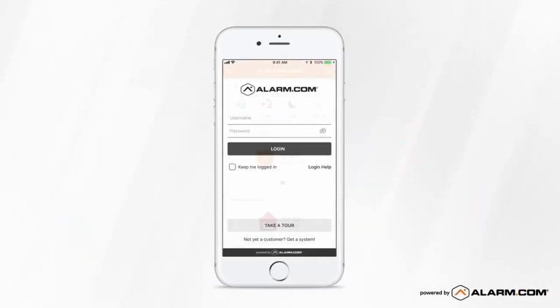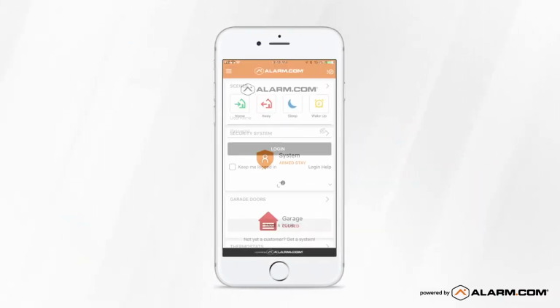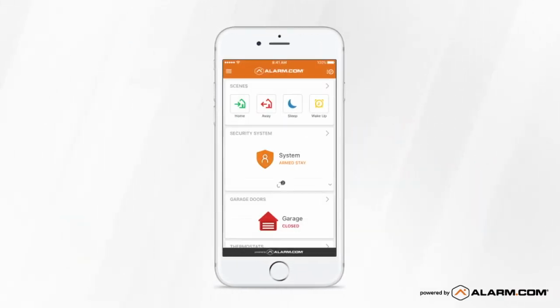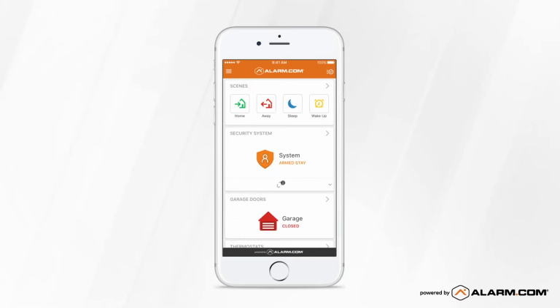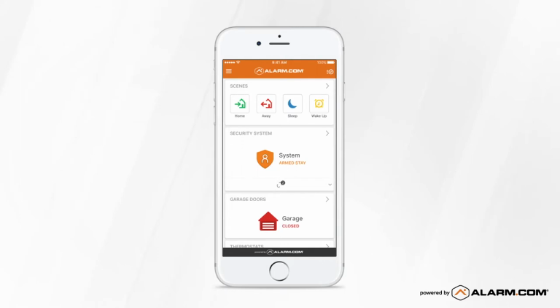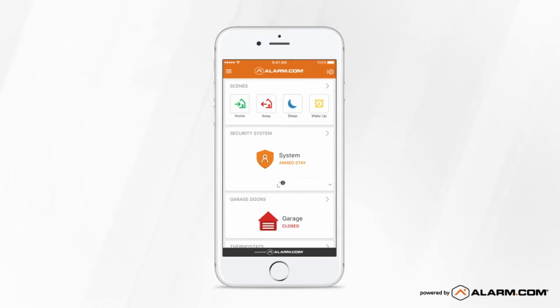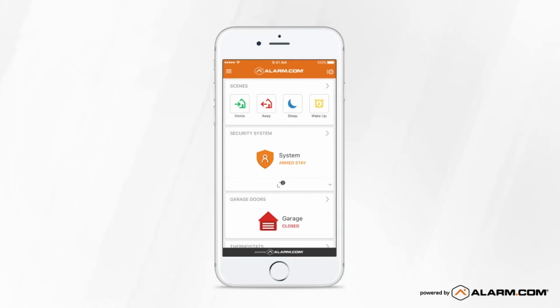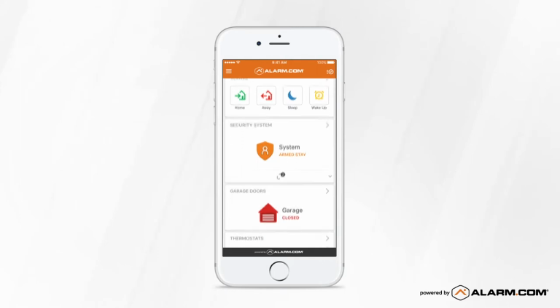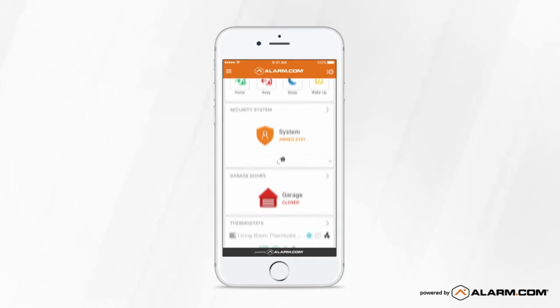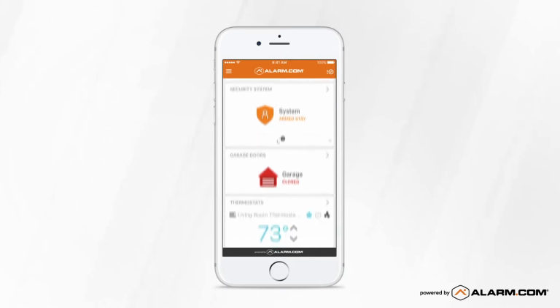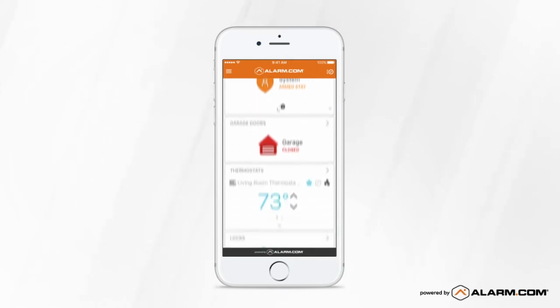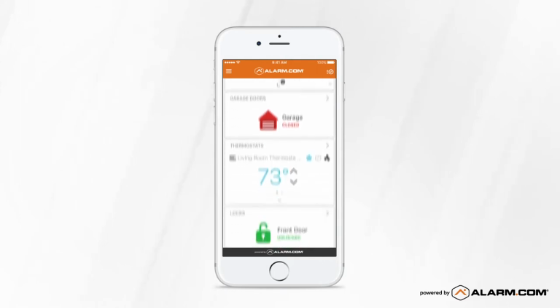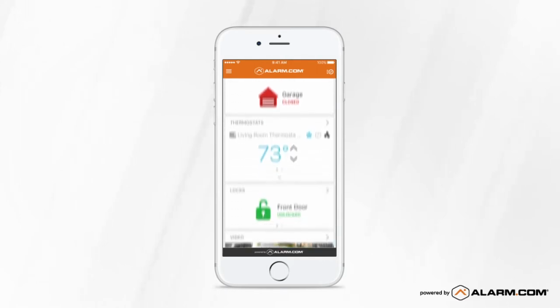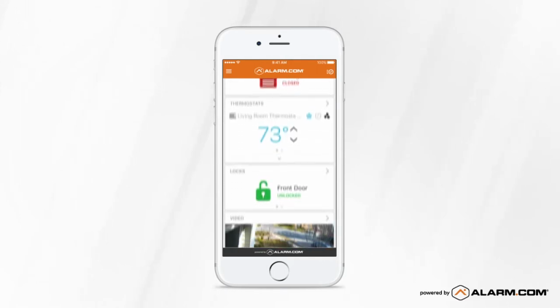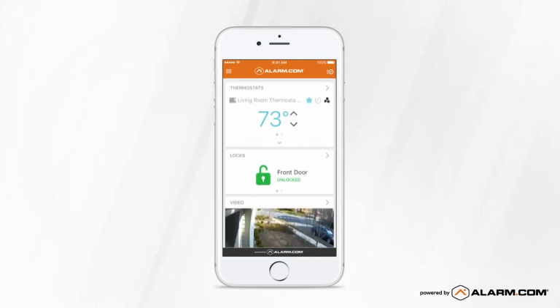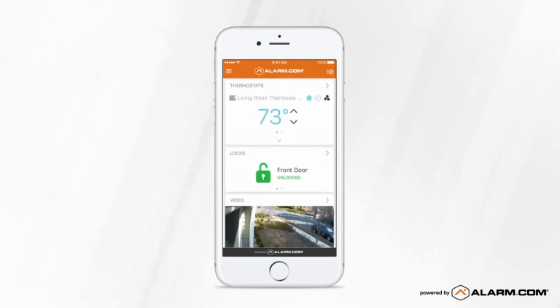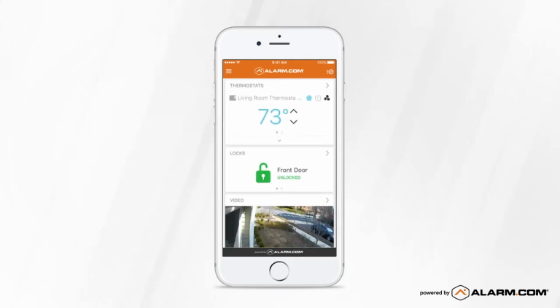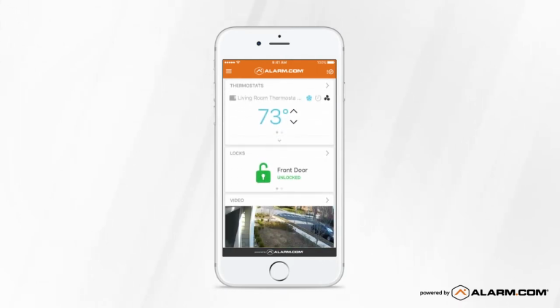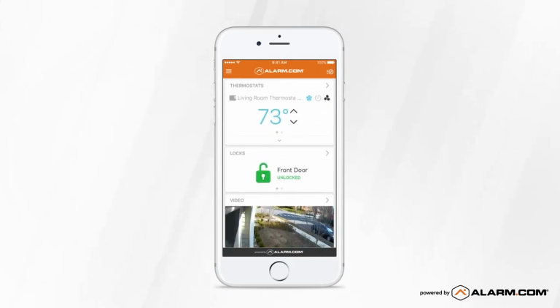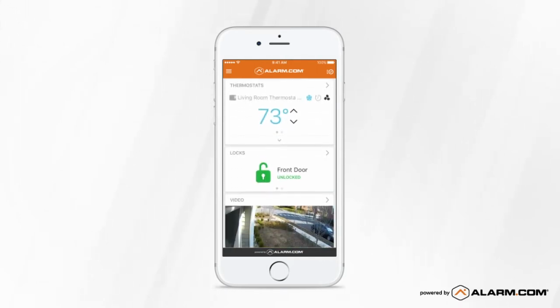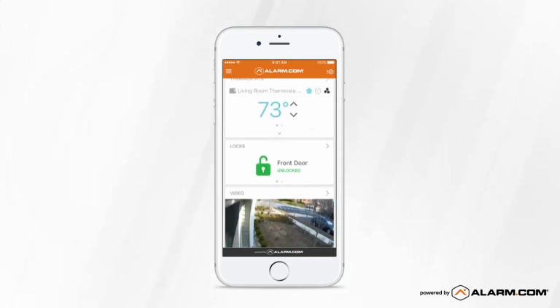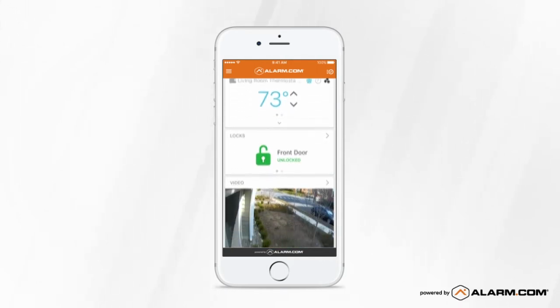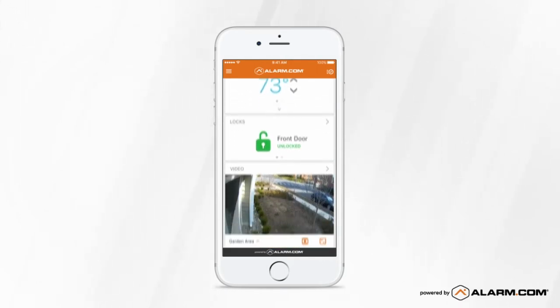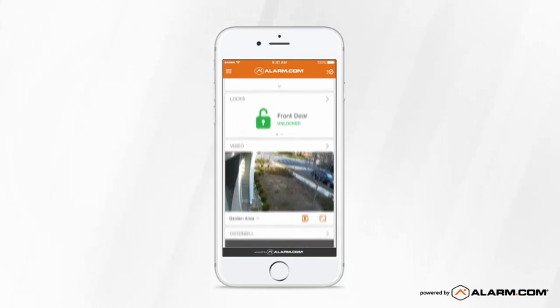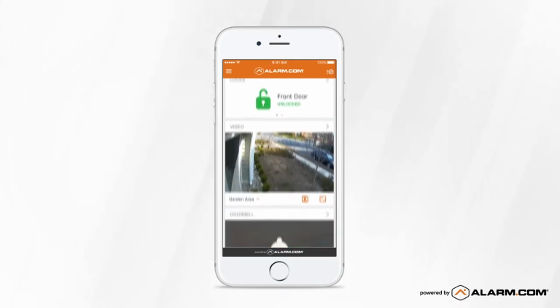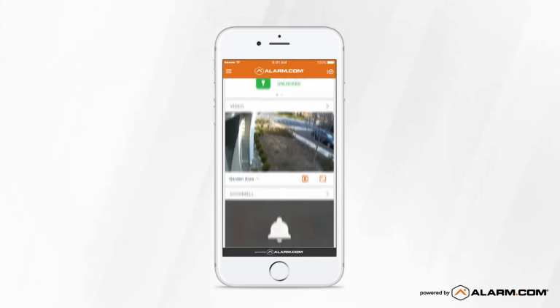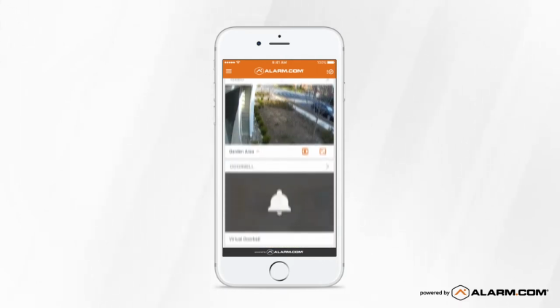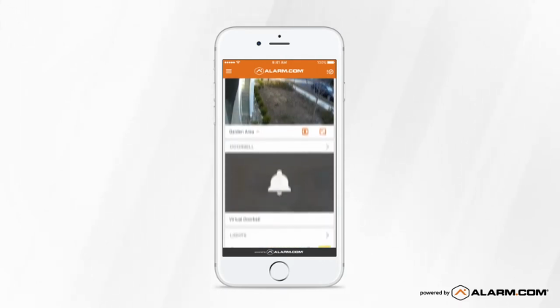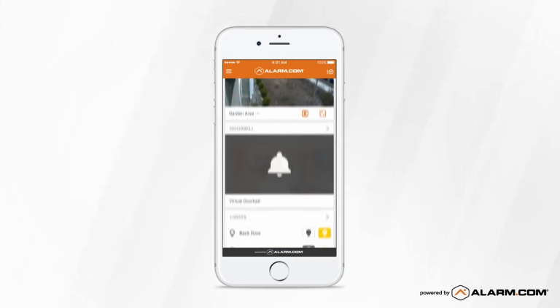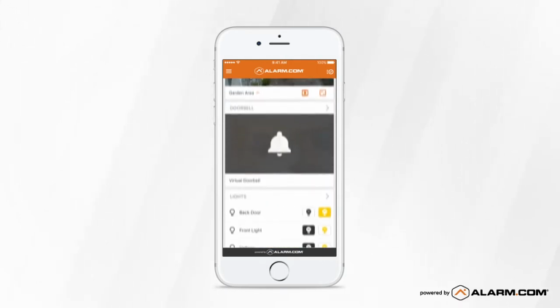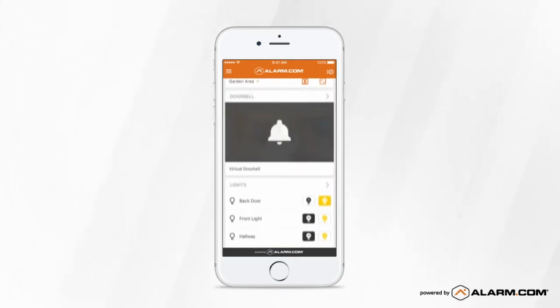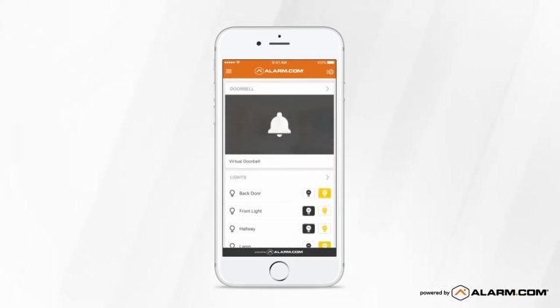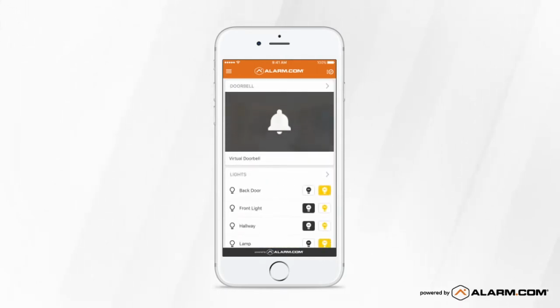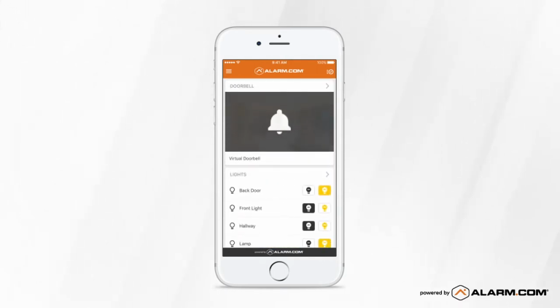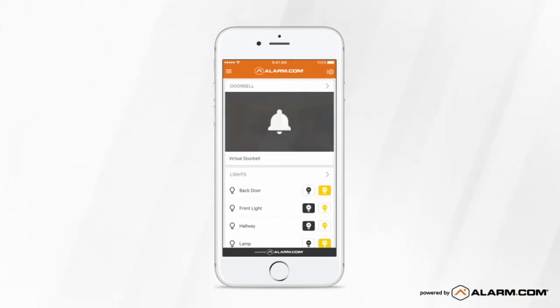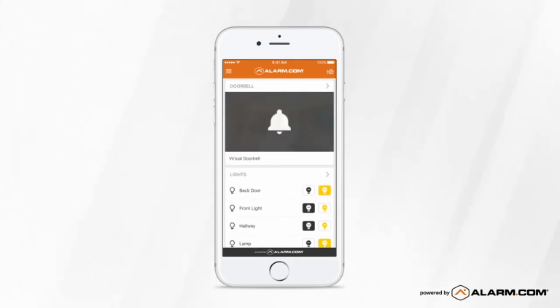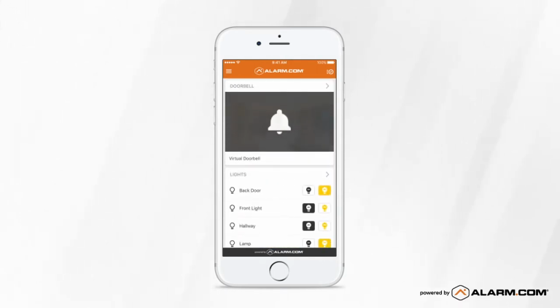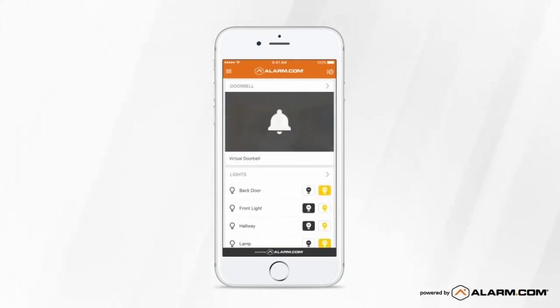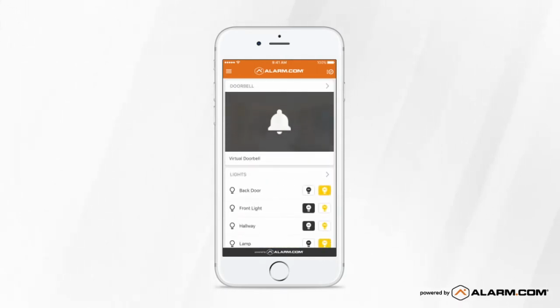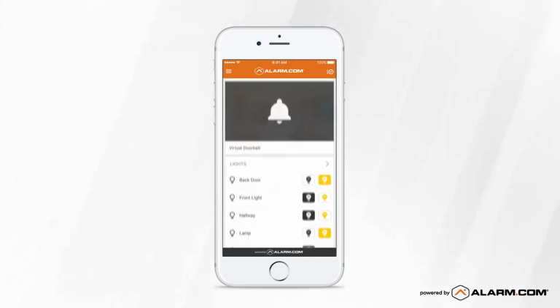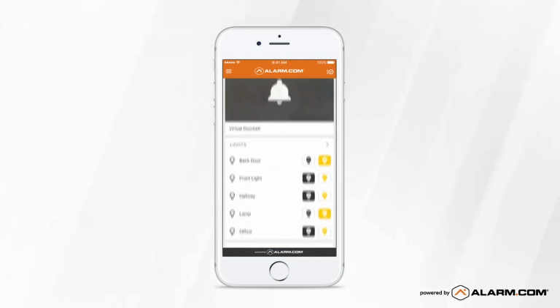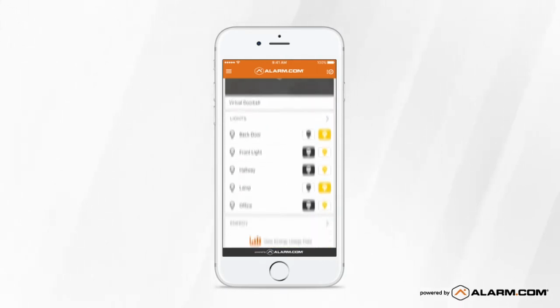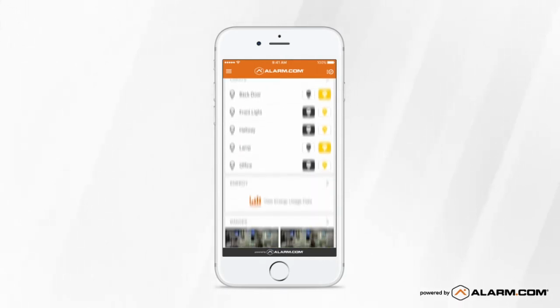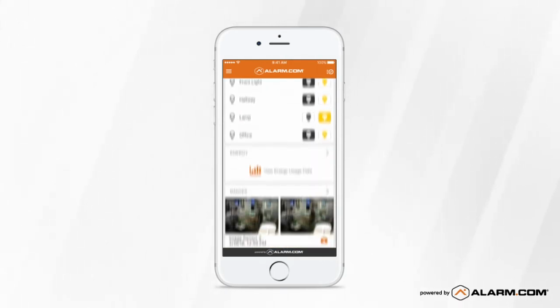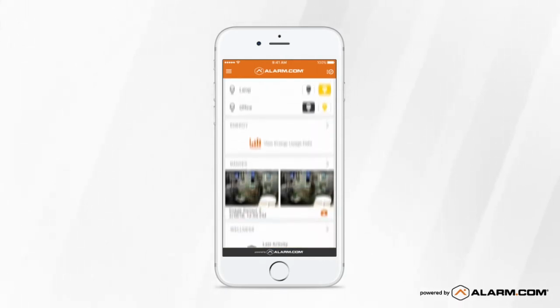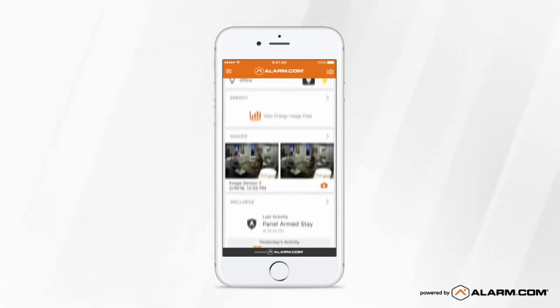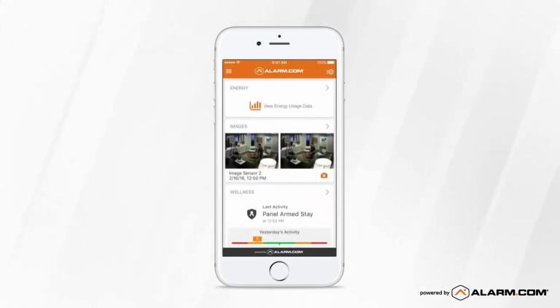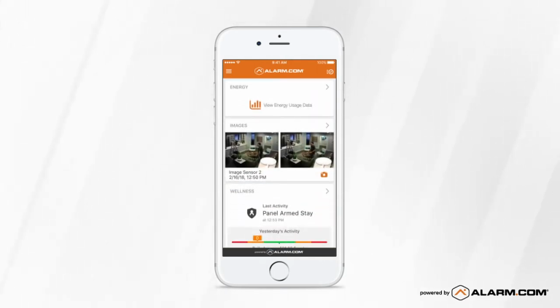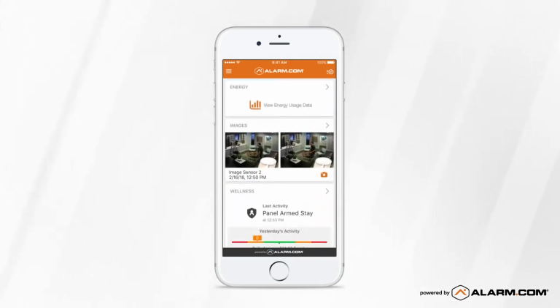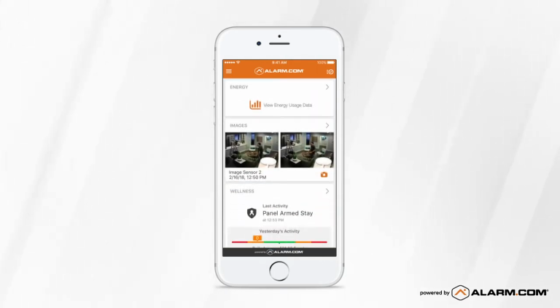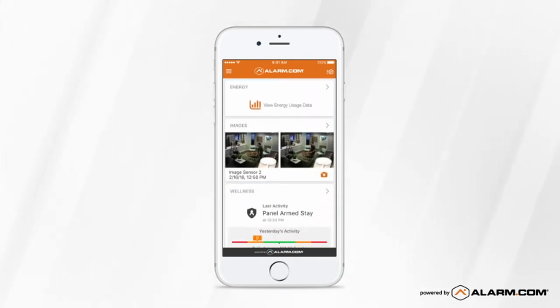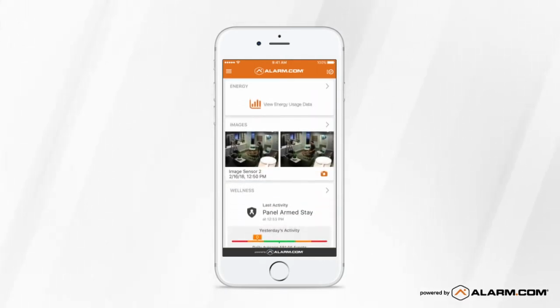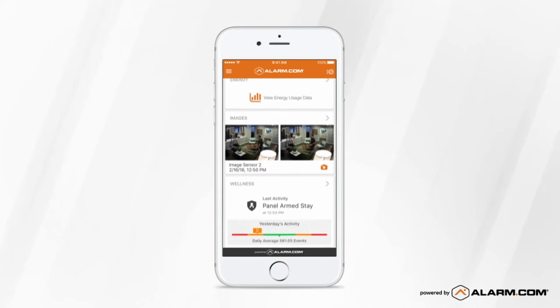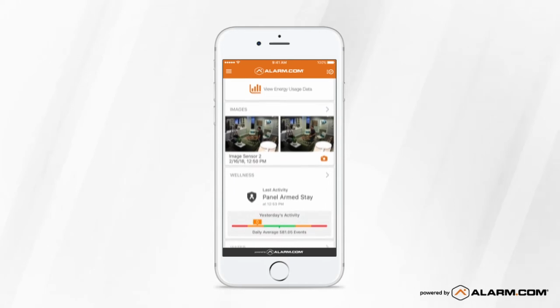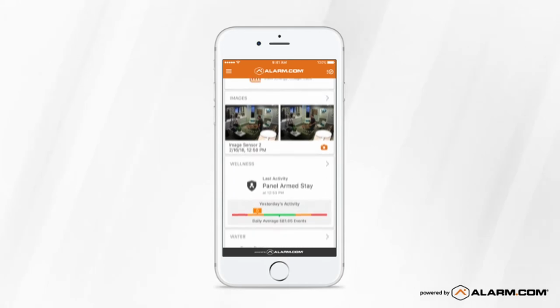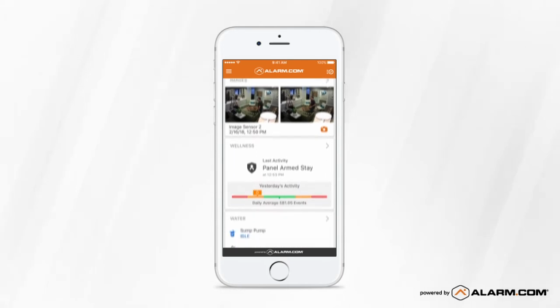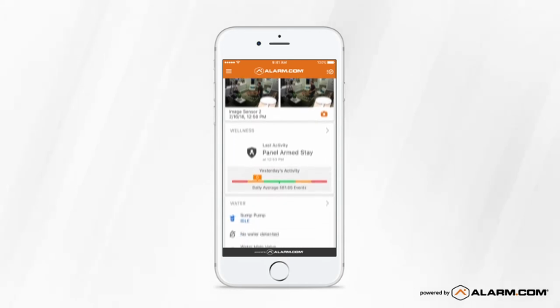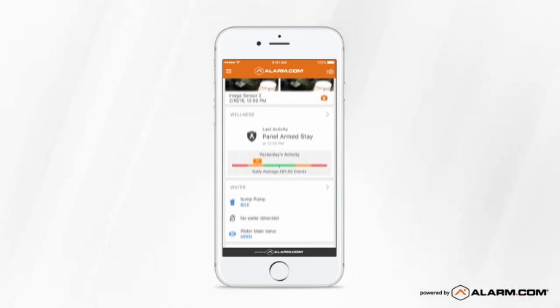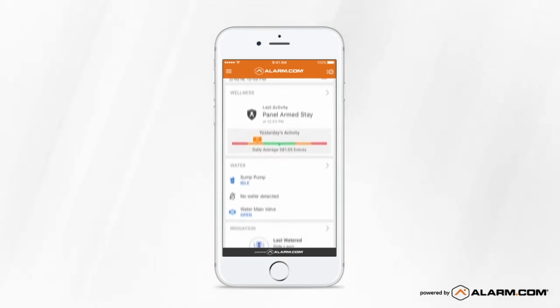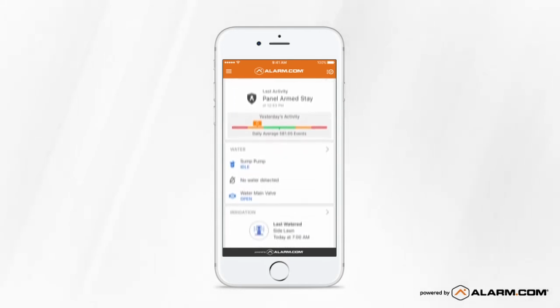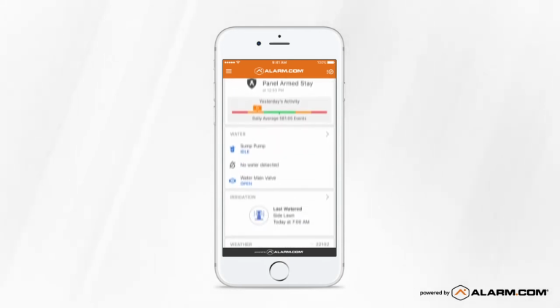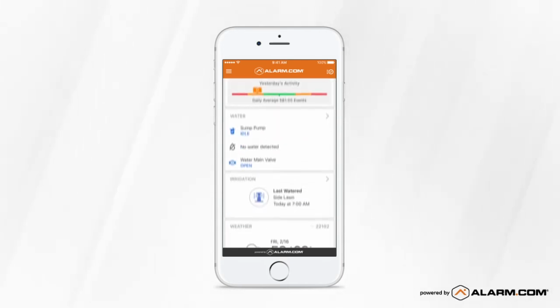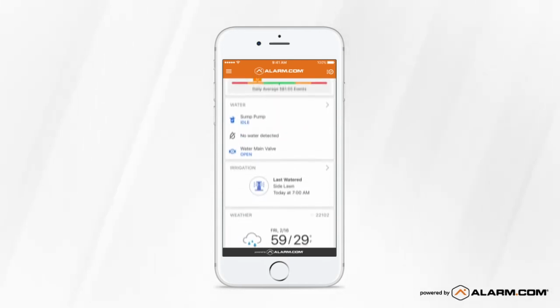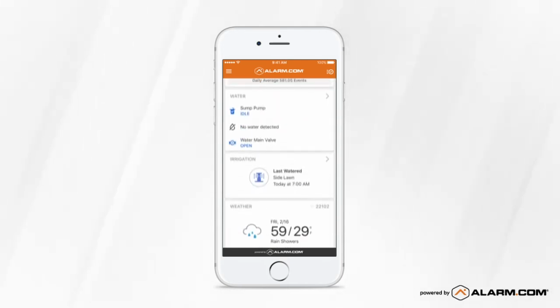Take a moment to familiarize yourself with the dashboard. From here, you can view and control every aspect of your system.